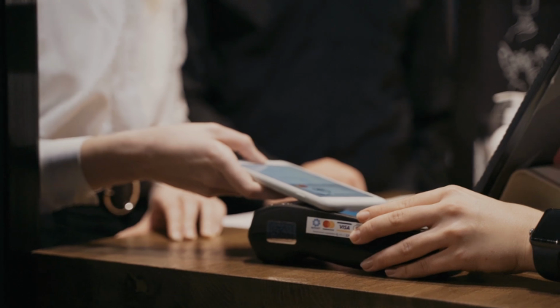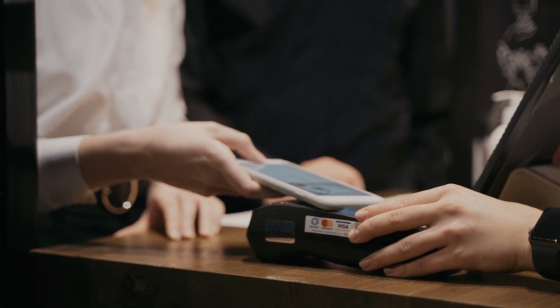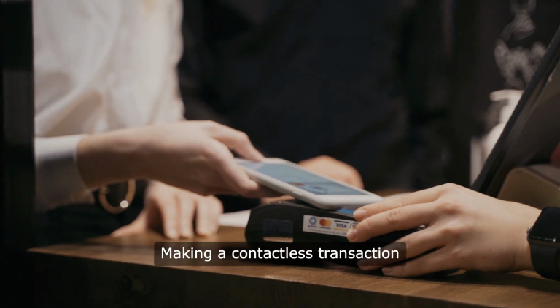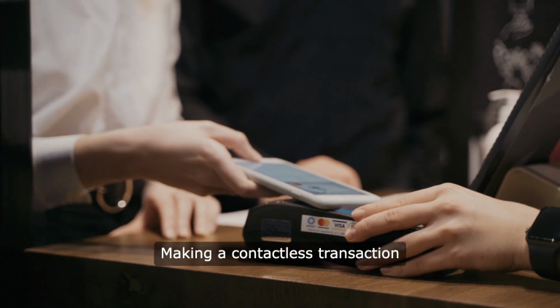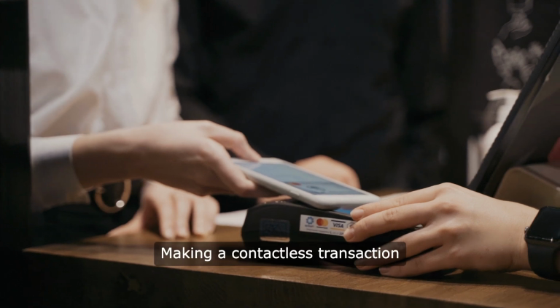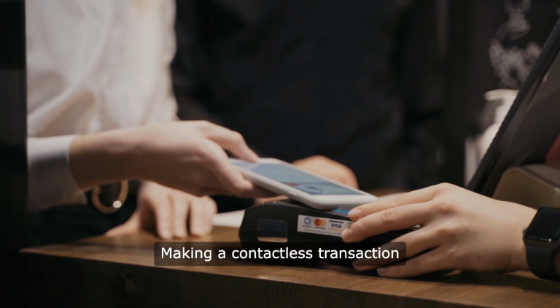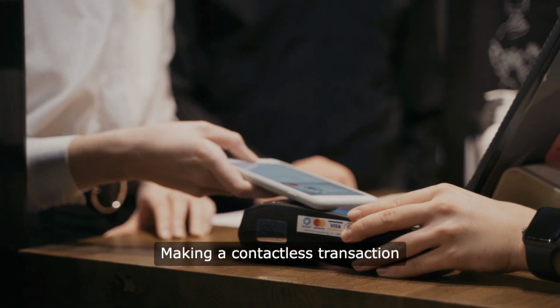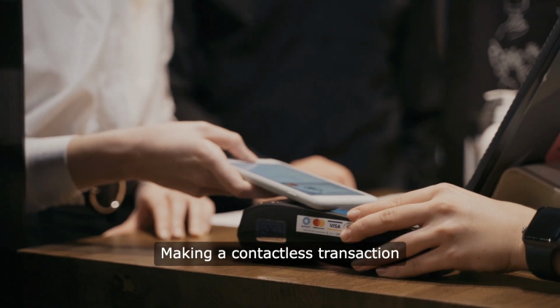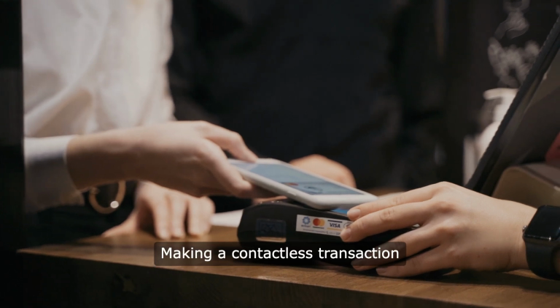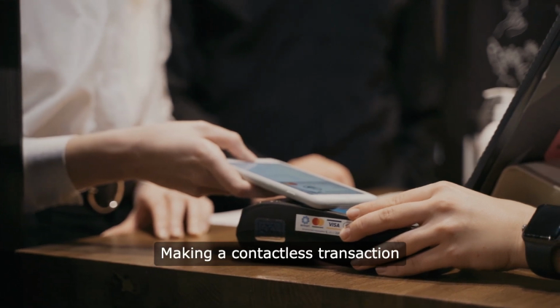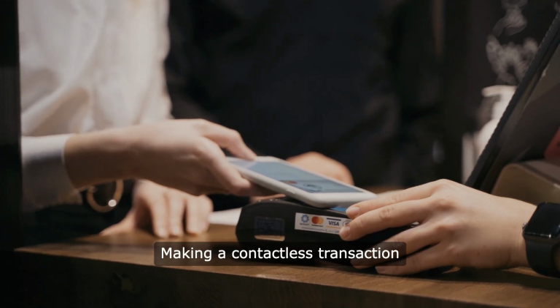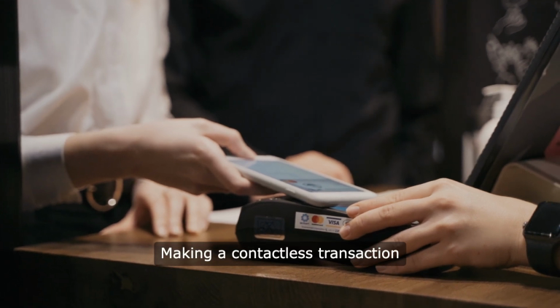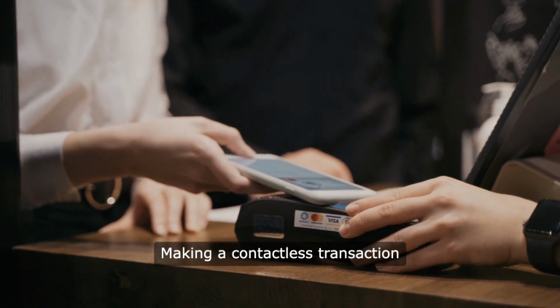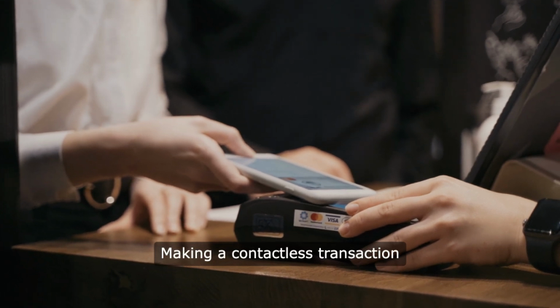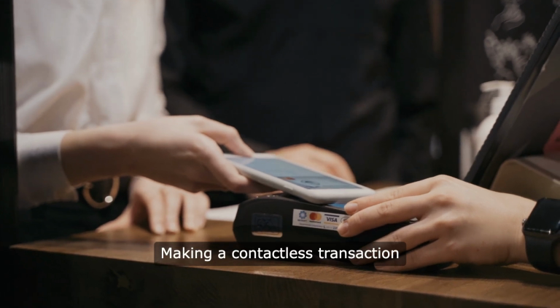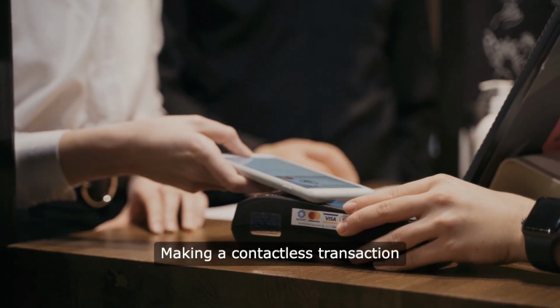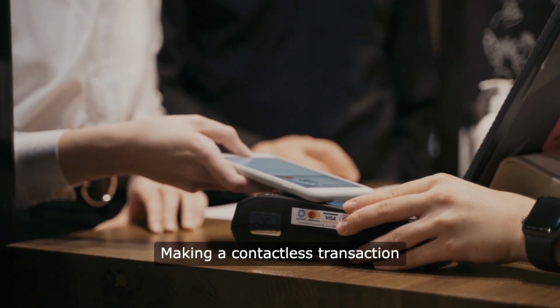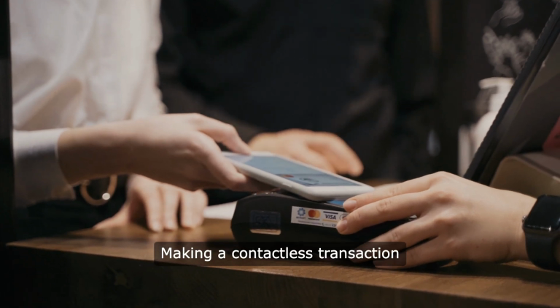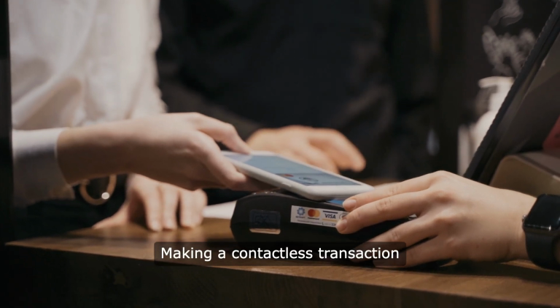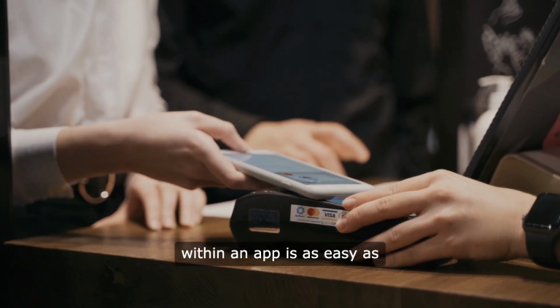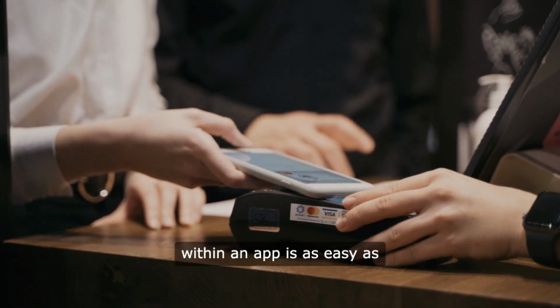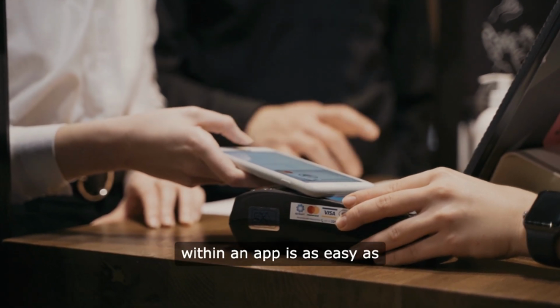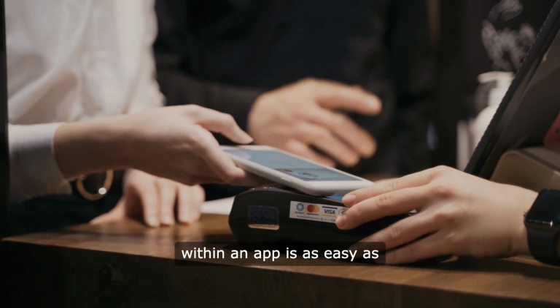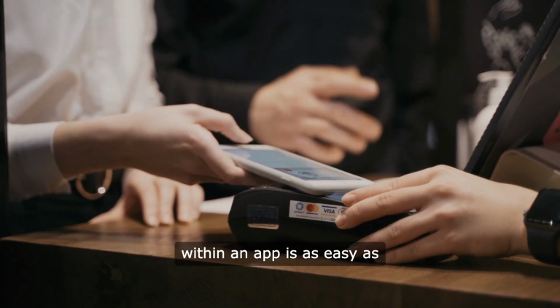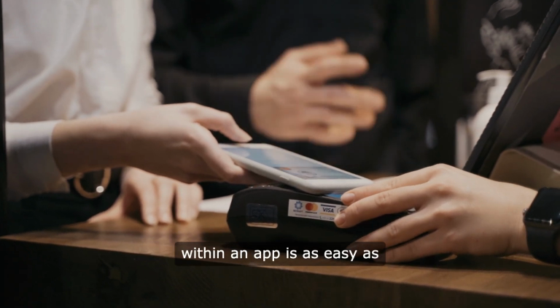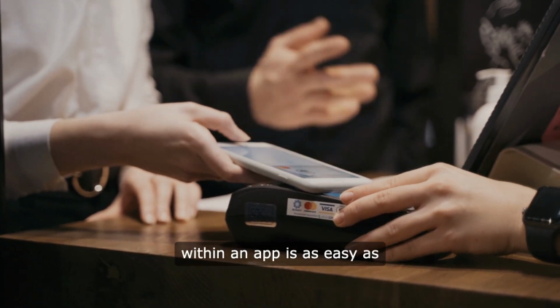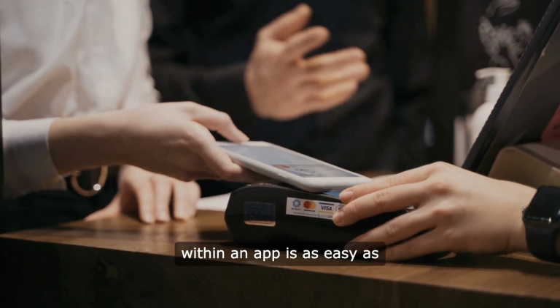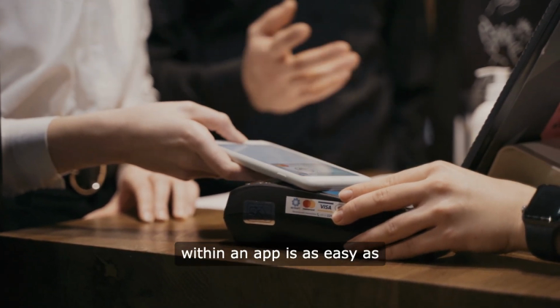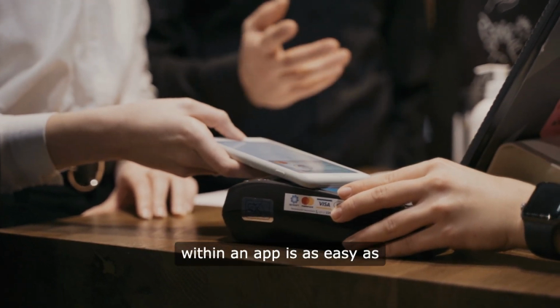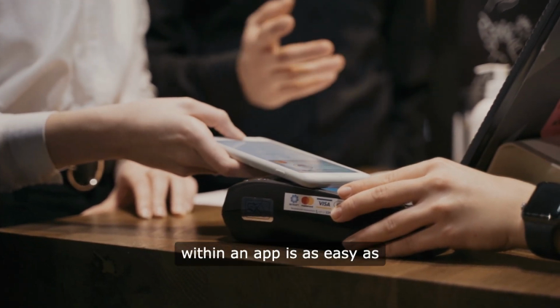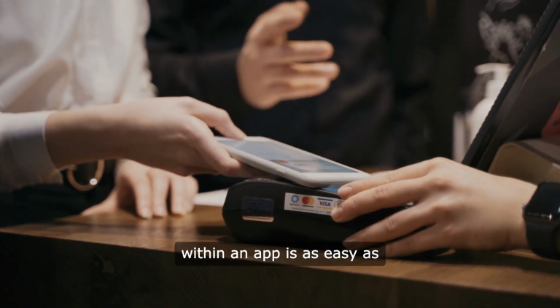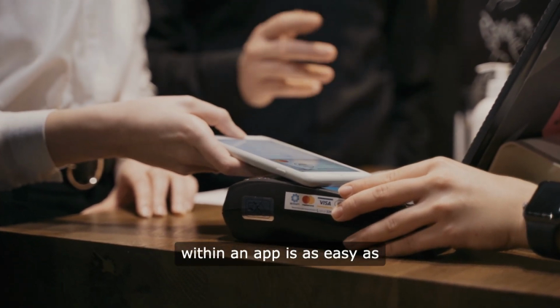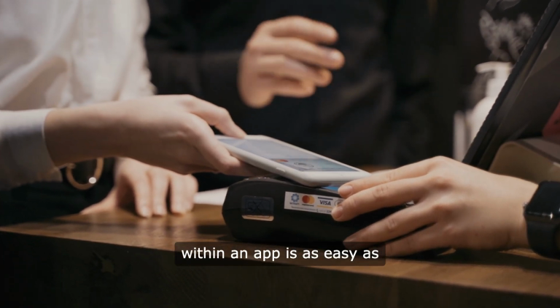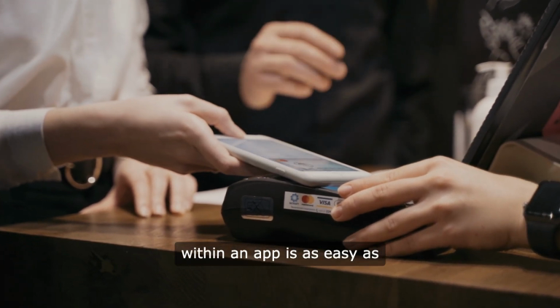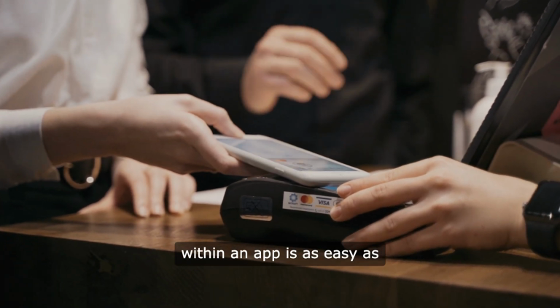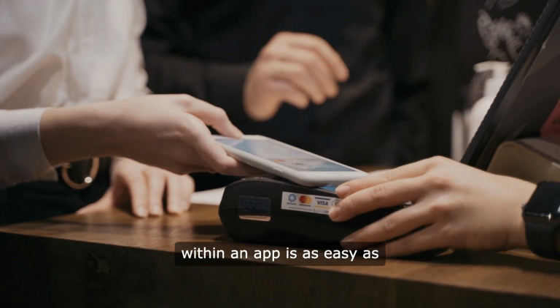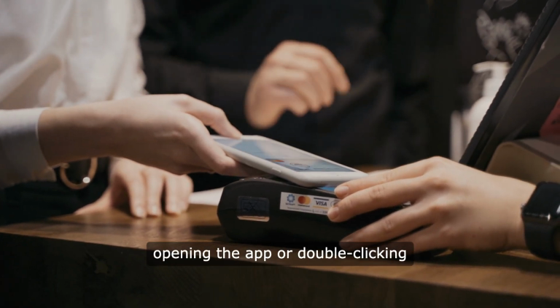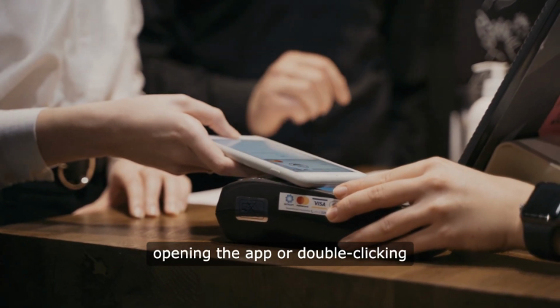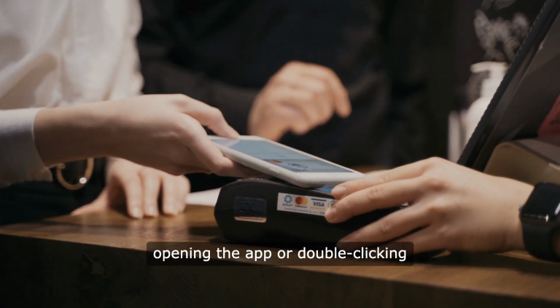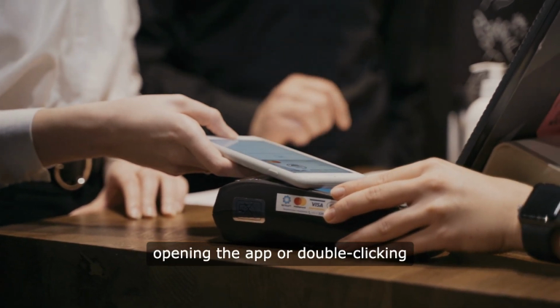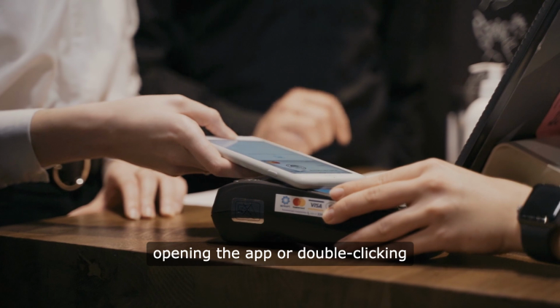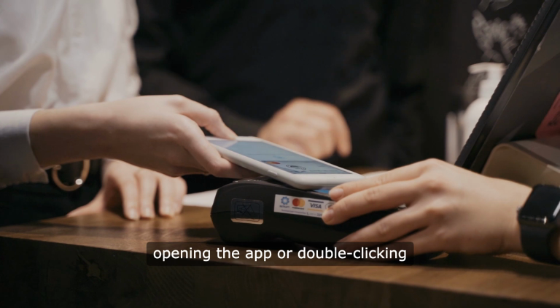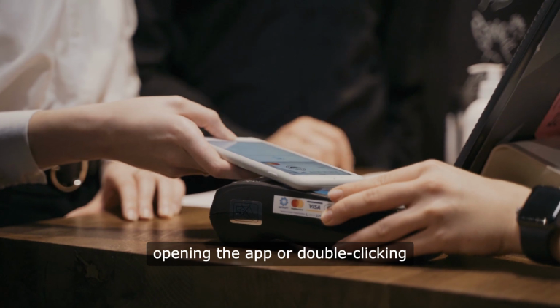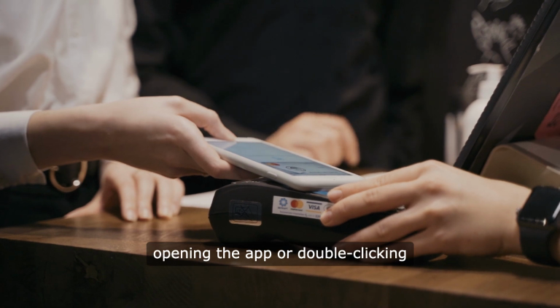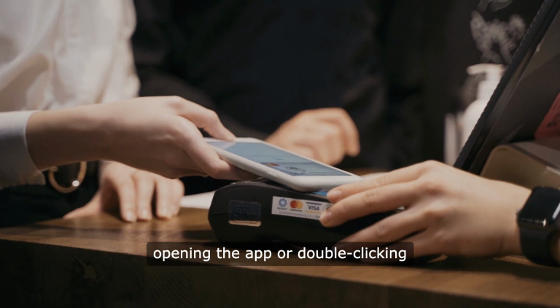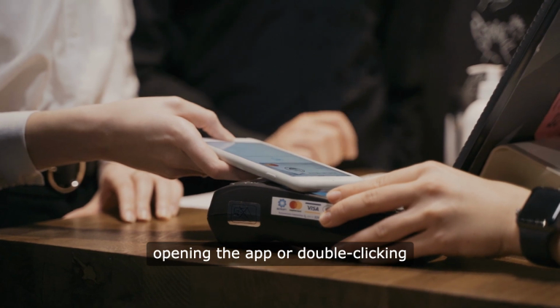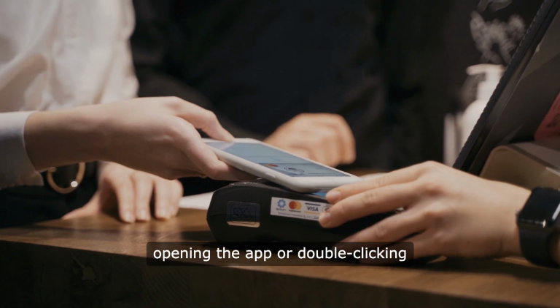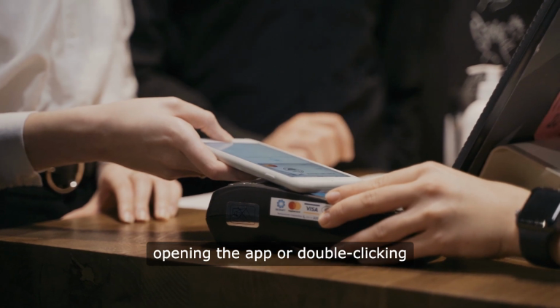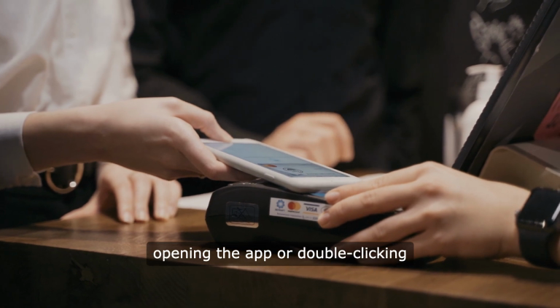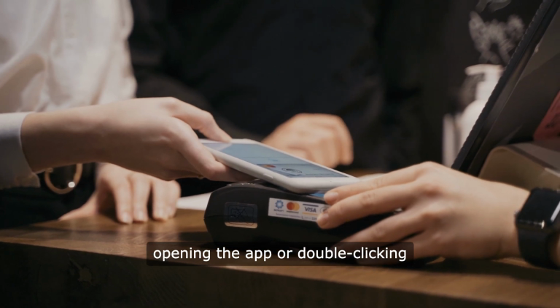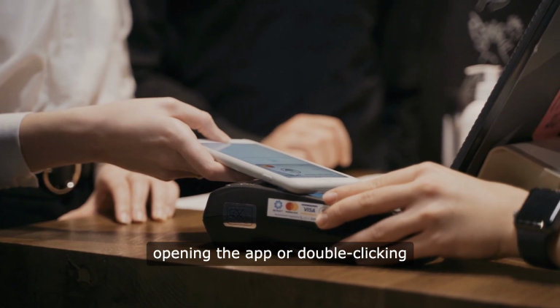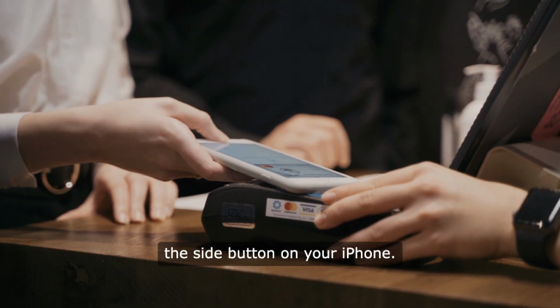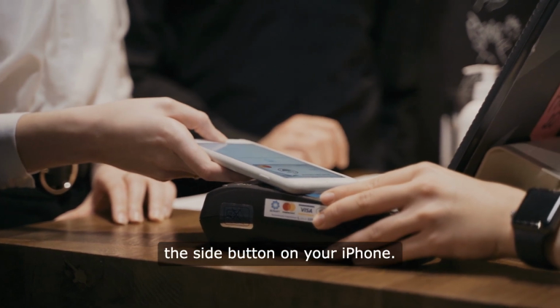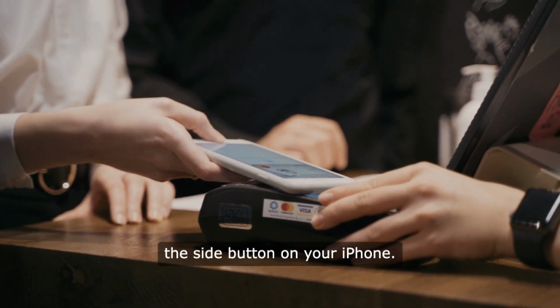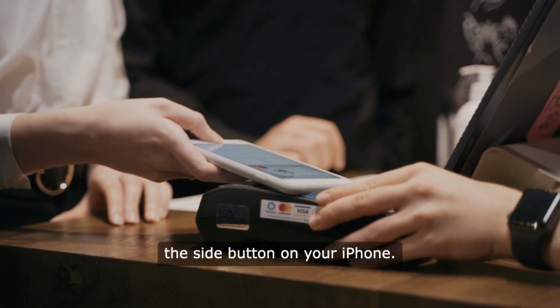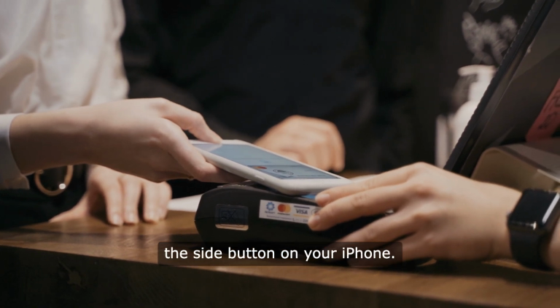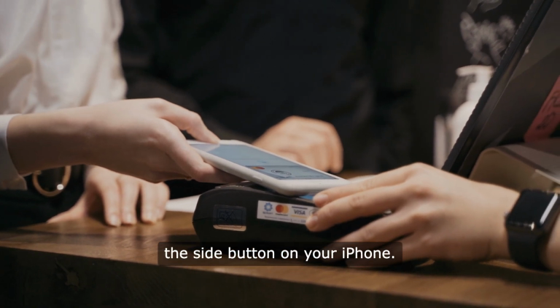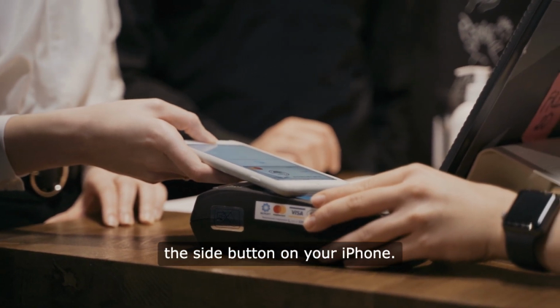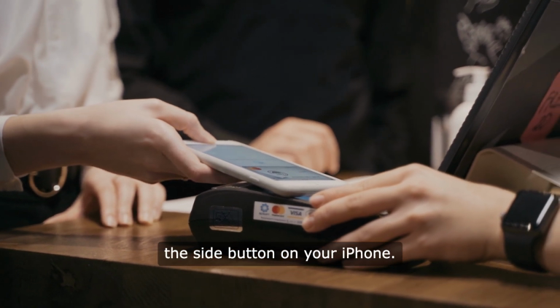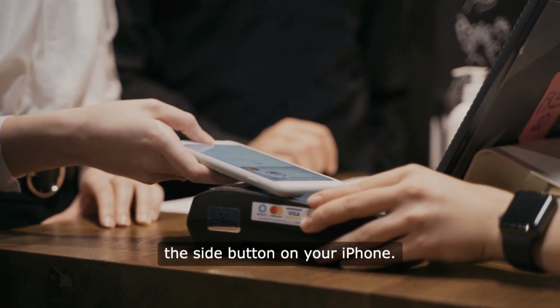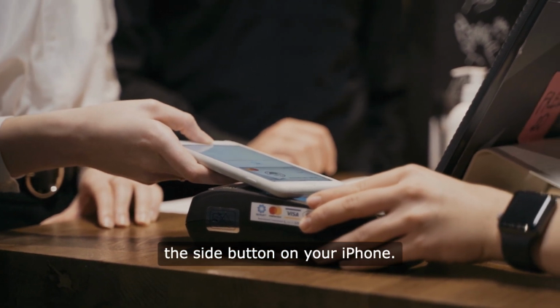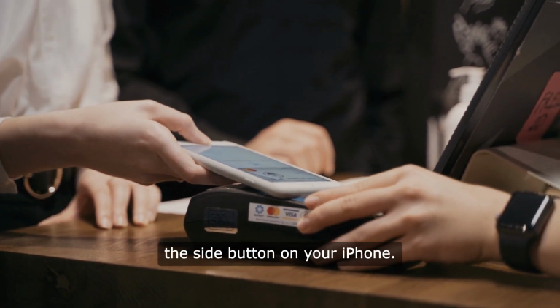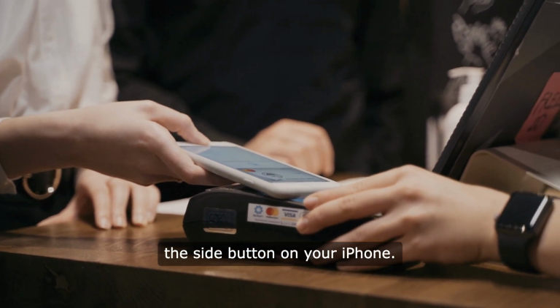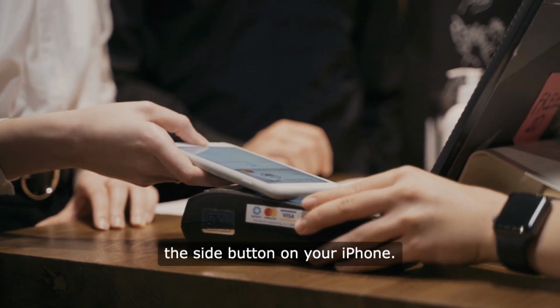Making a contactless transaction within an app is as easy as opening the app or double-clicking the side button on your iPhone.